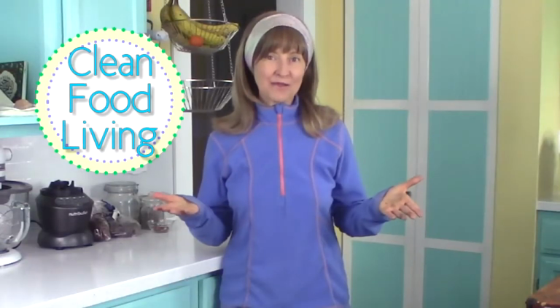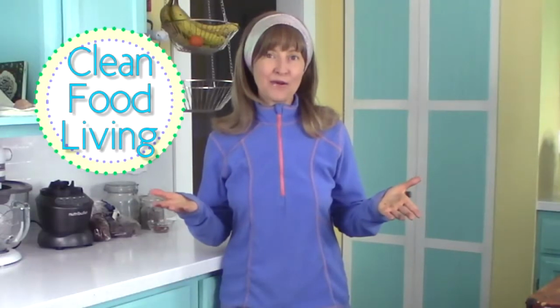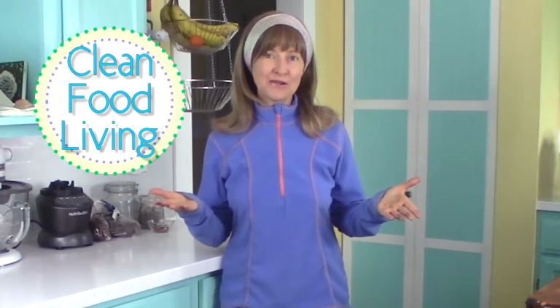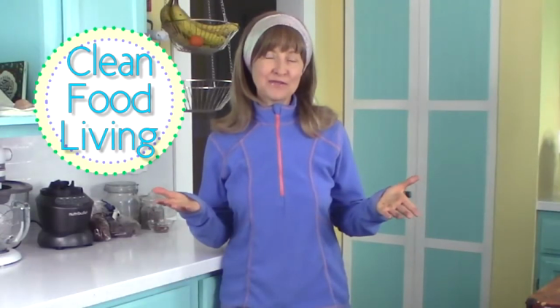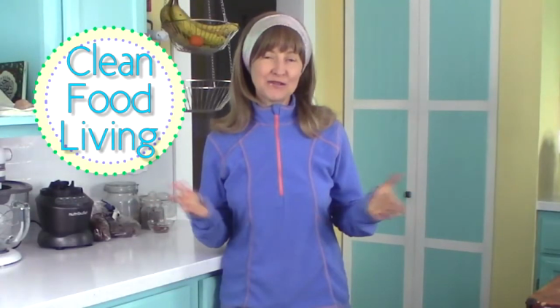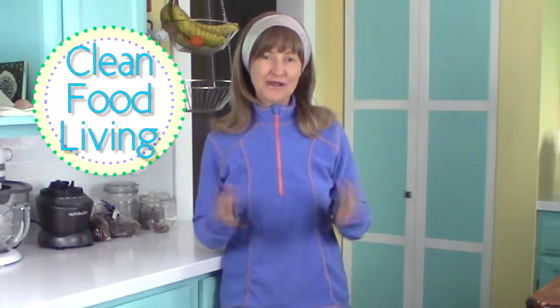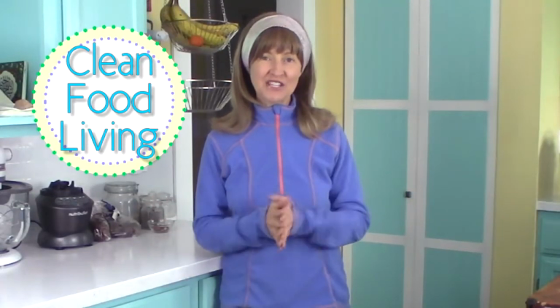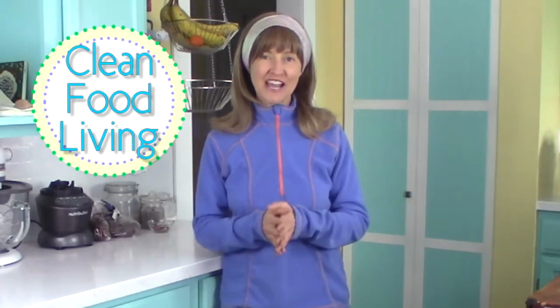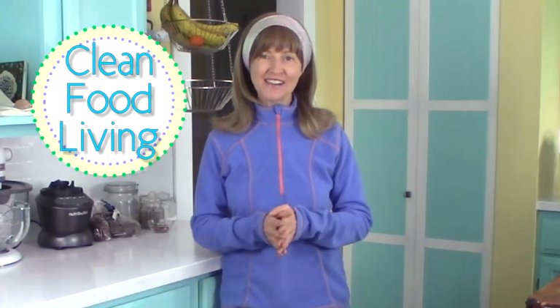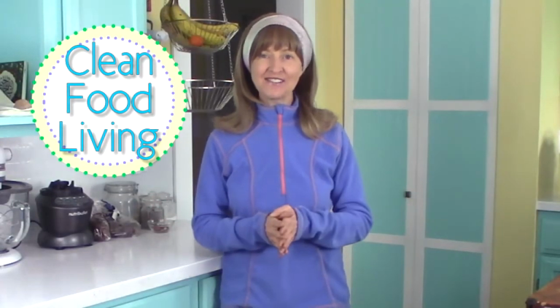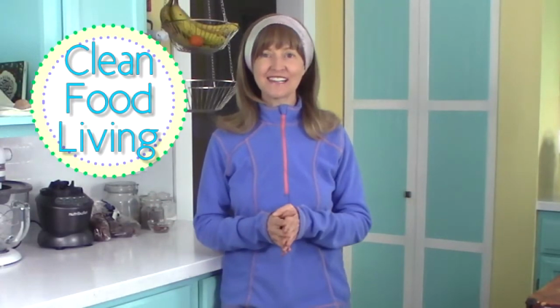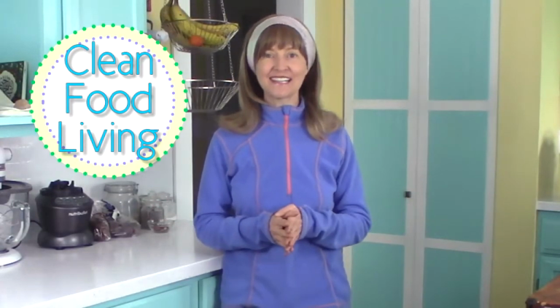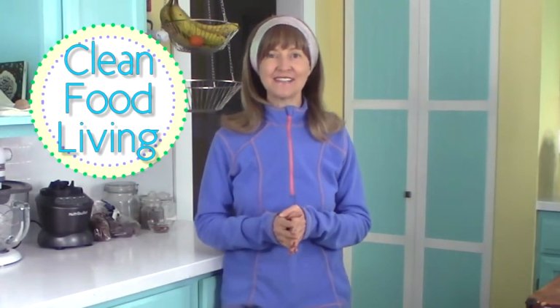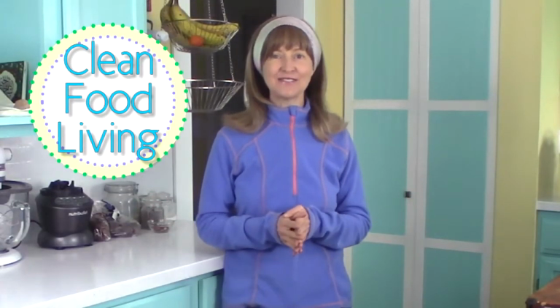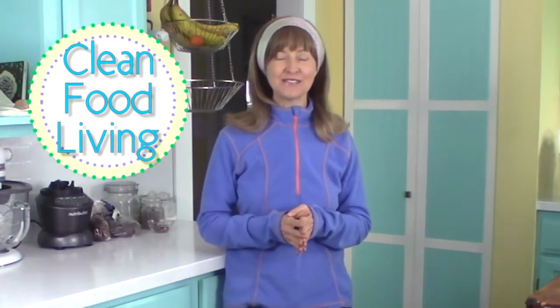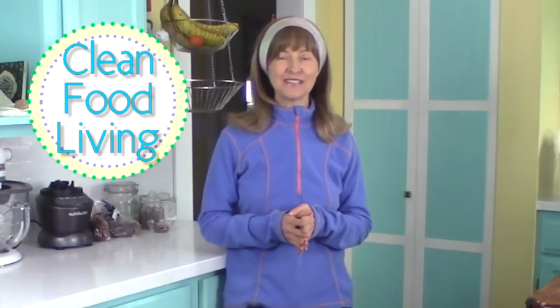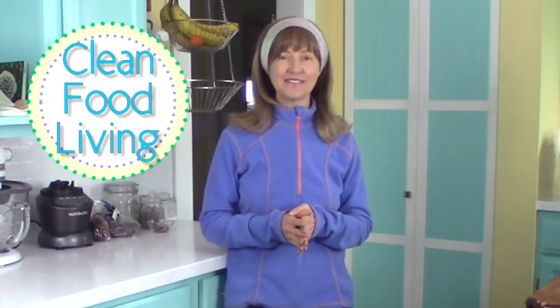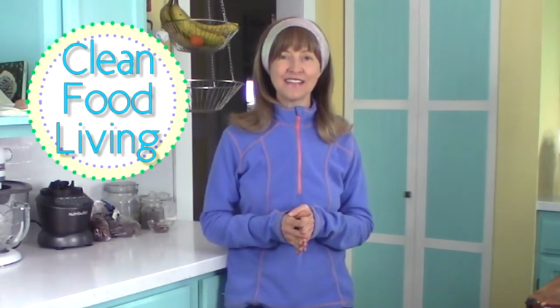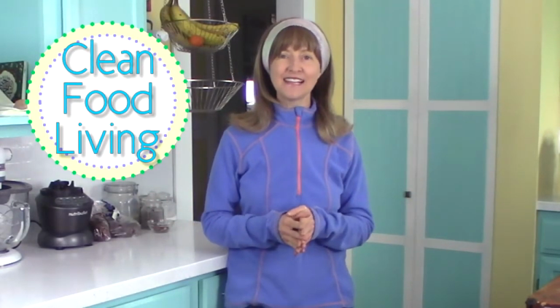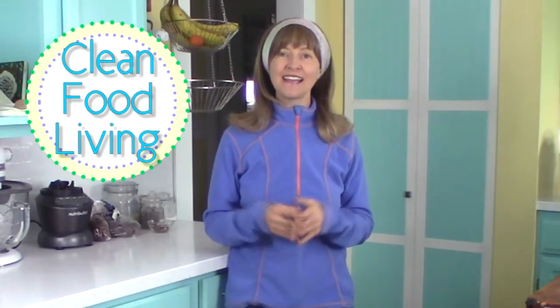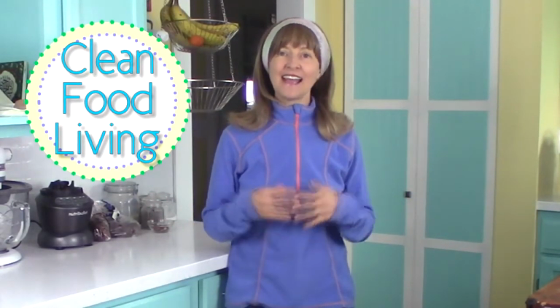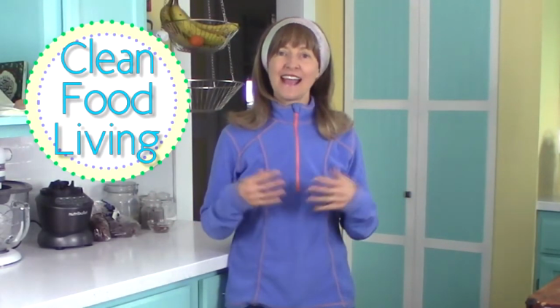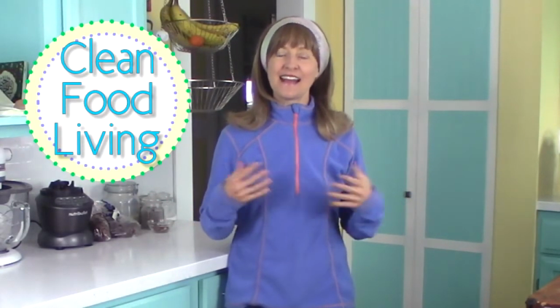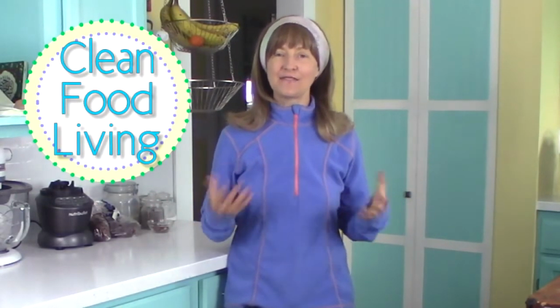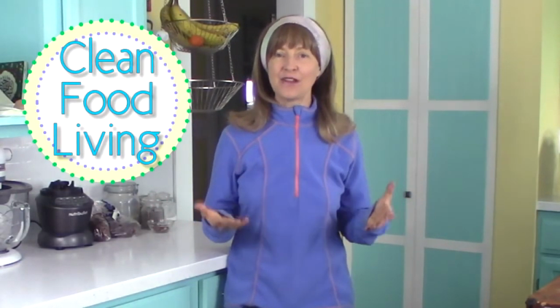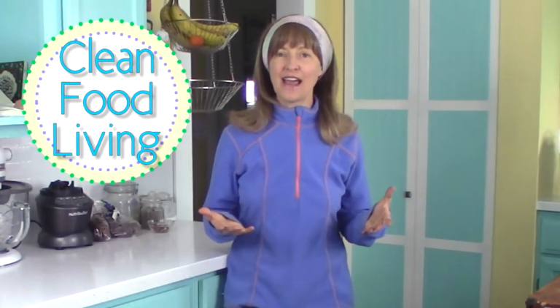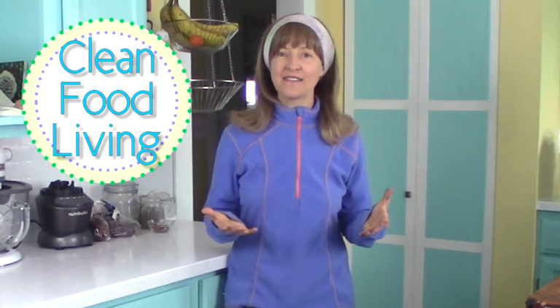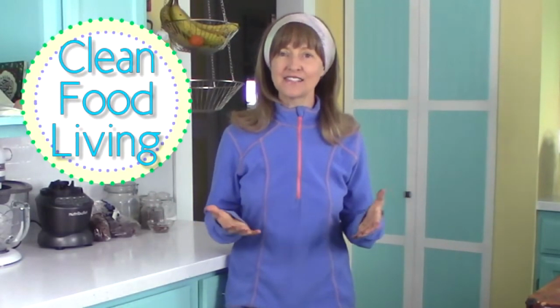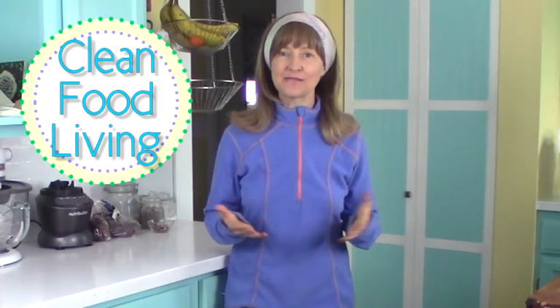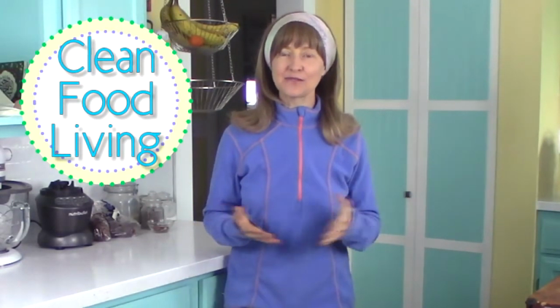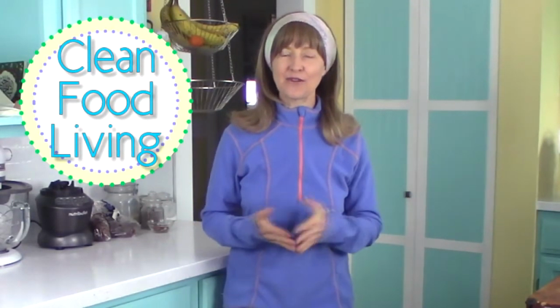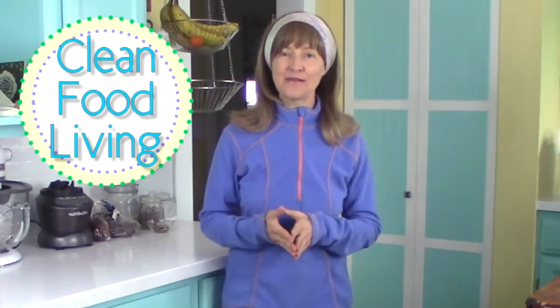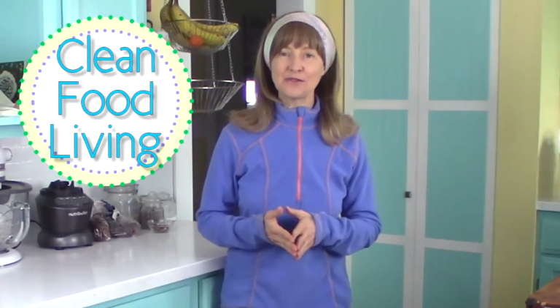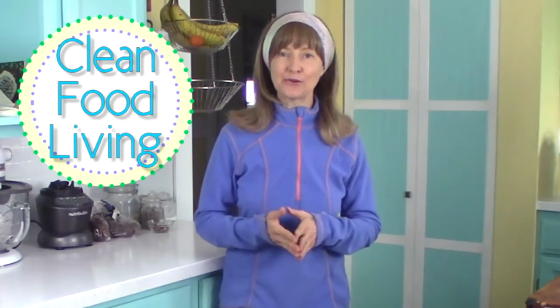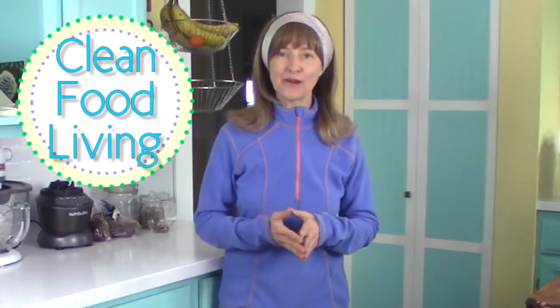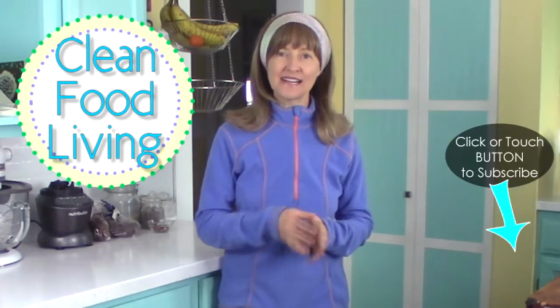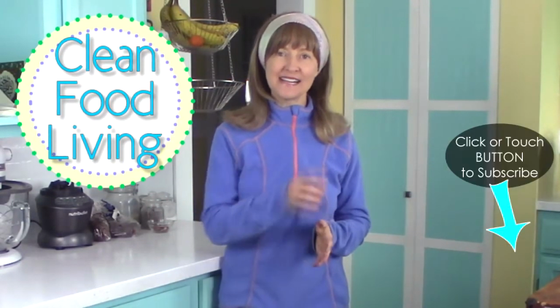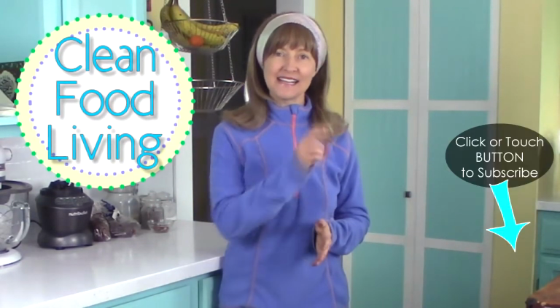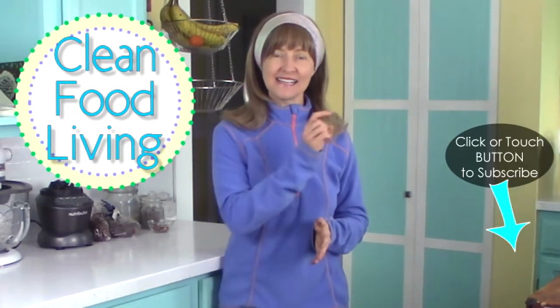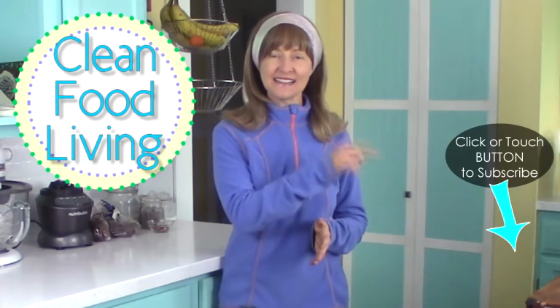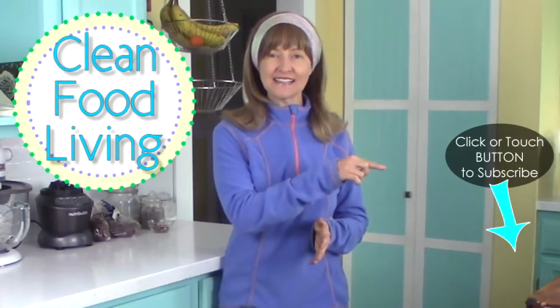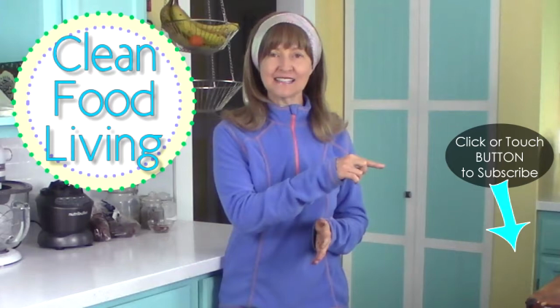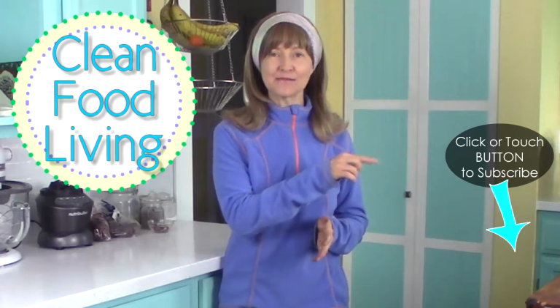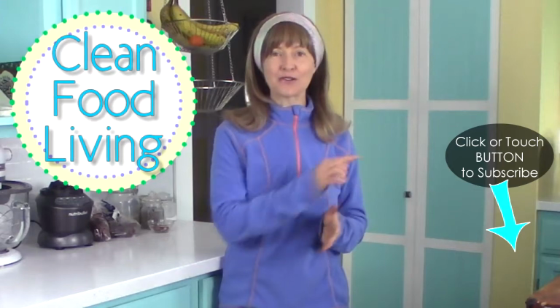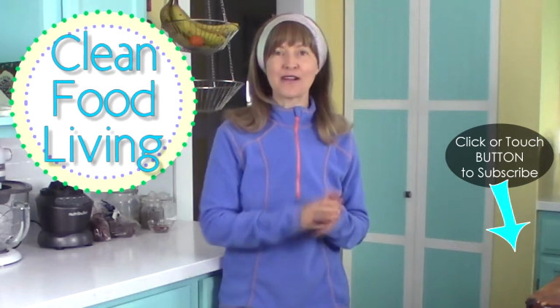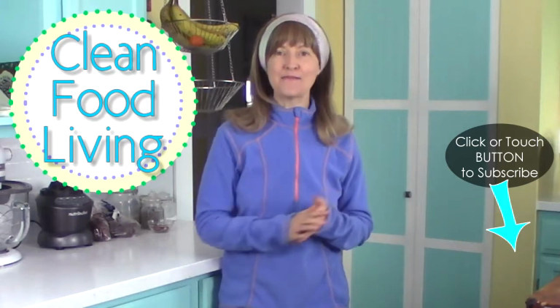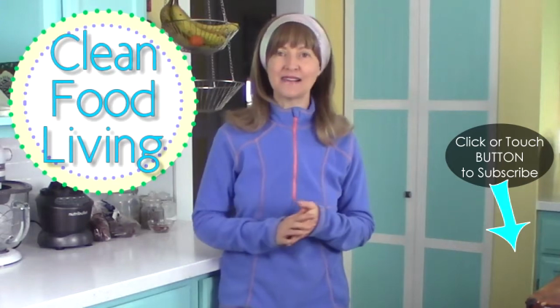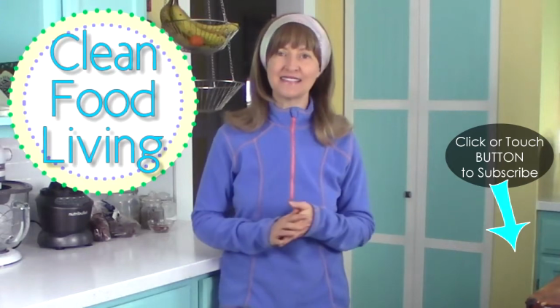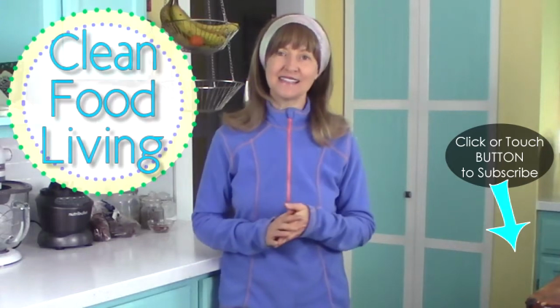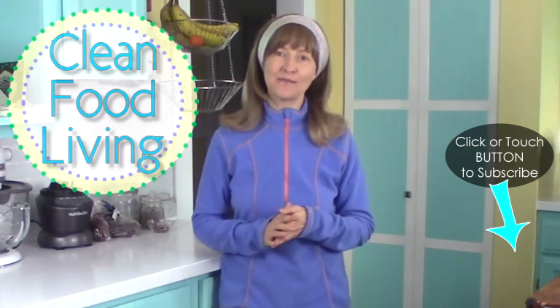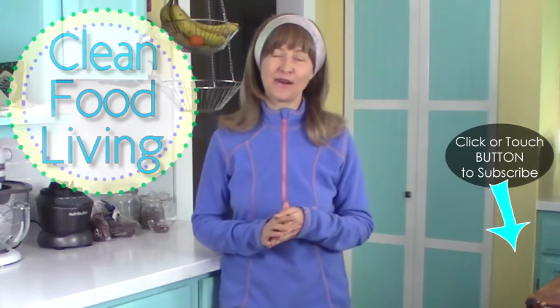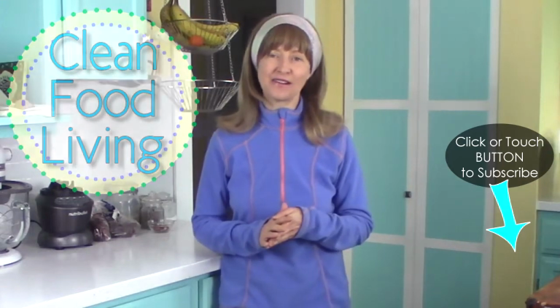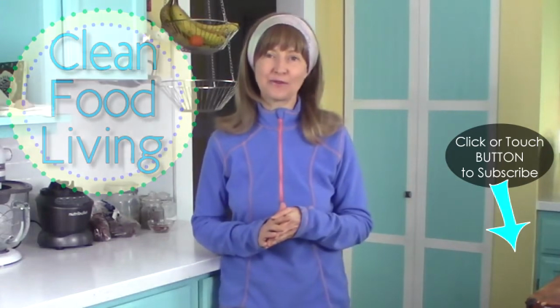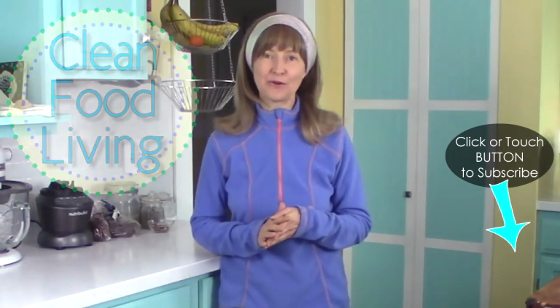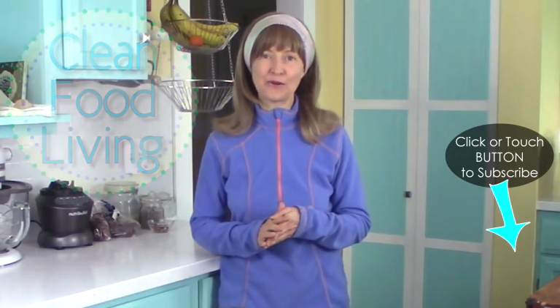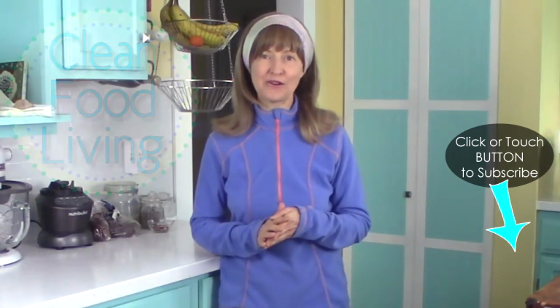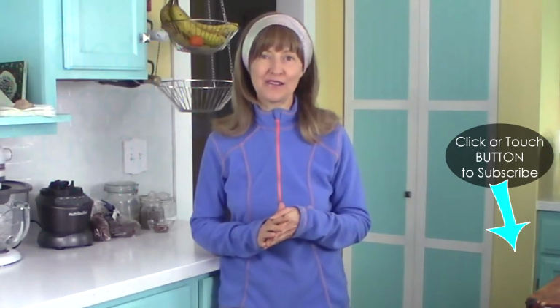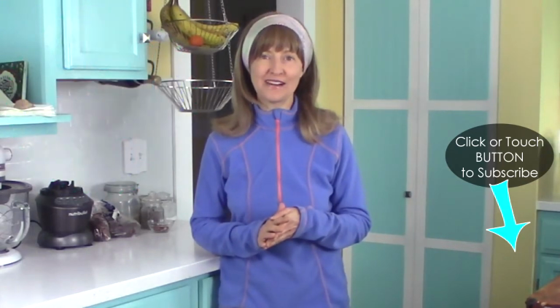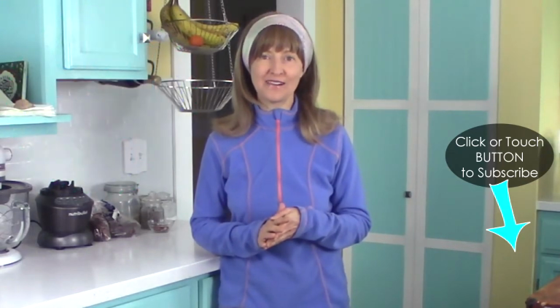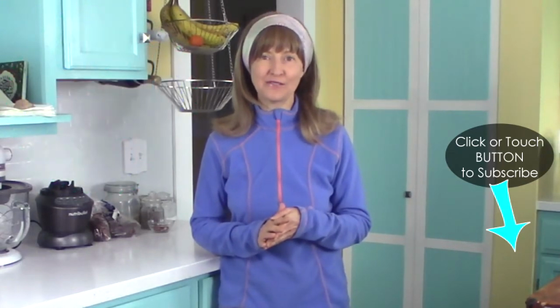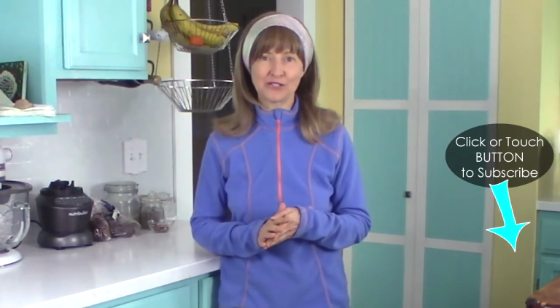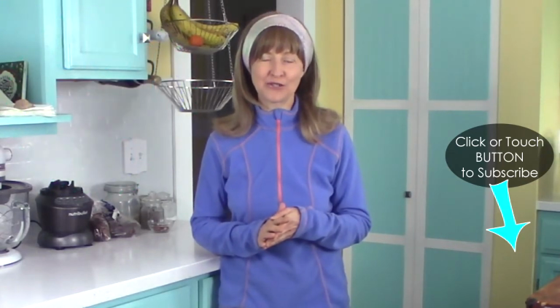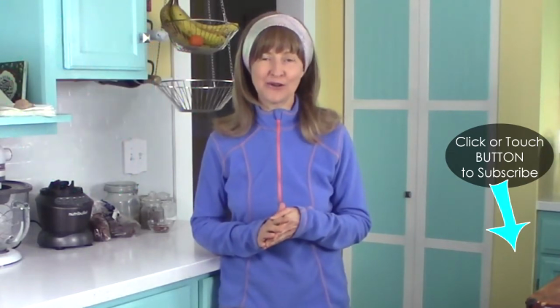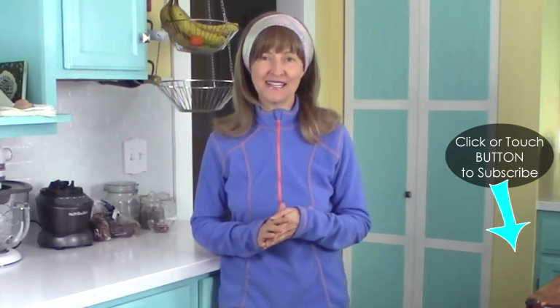Welcome to my channel, Clean Food Living. If you haven't subscribed already, hit that subscribe button in the bottom corner of your screen.